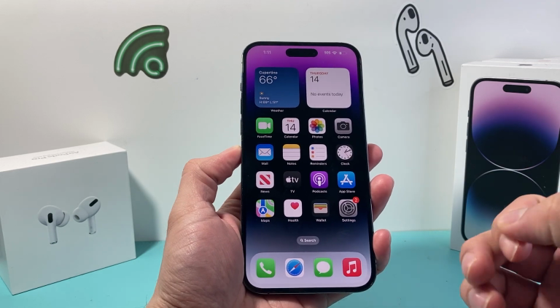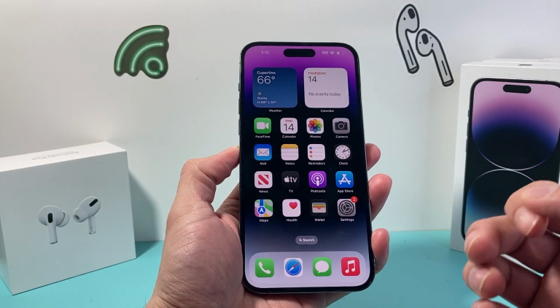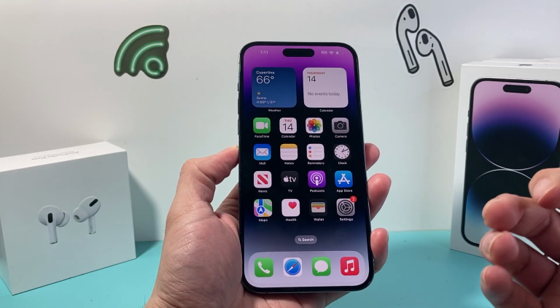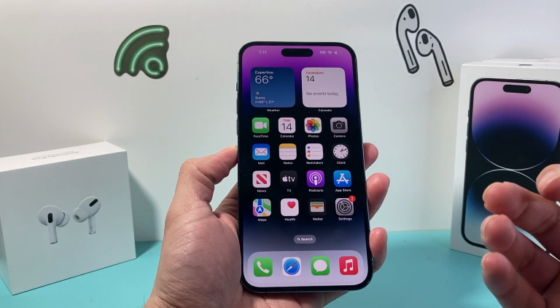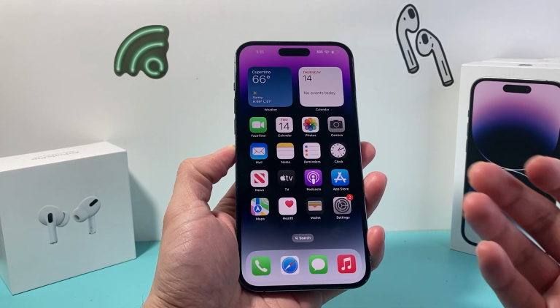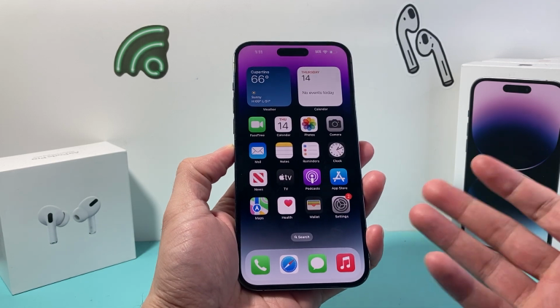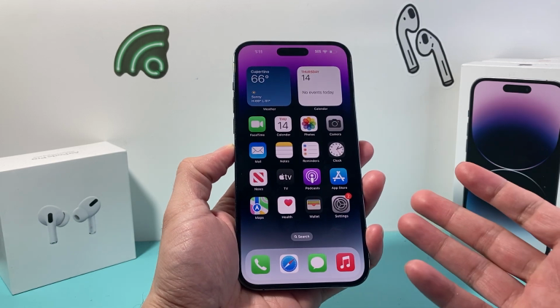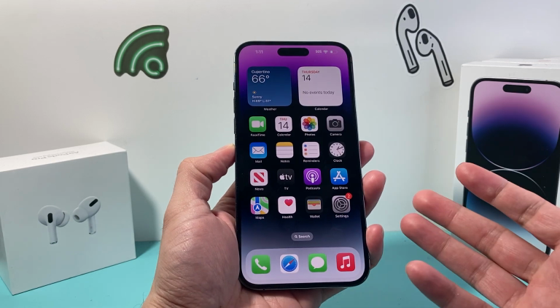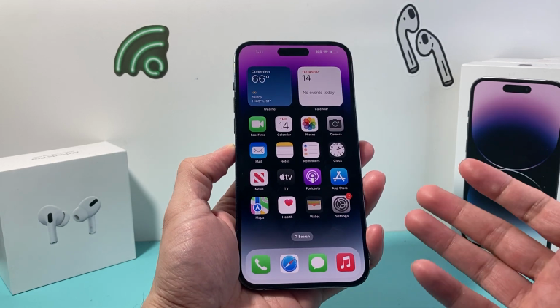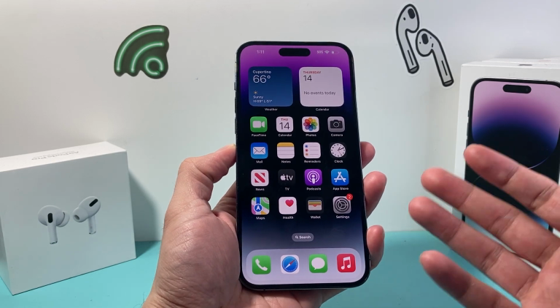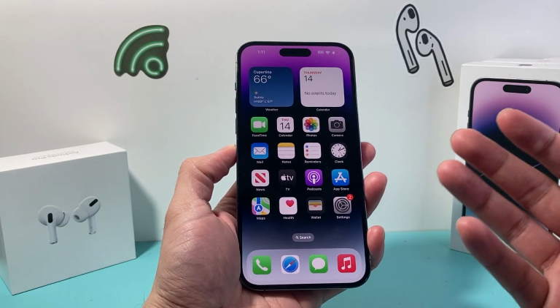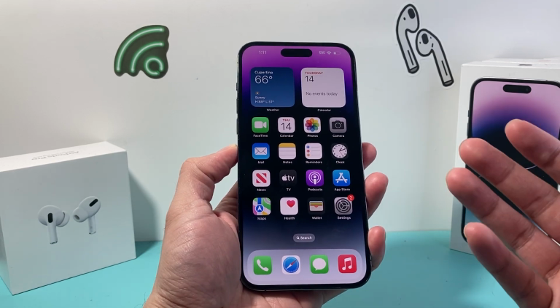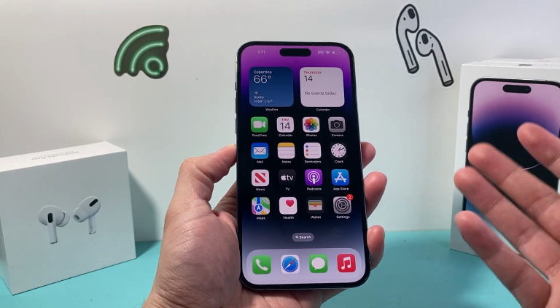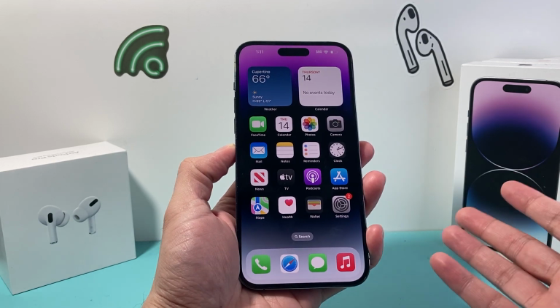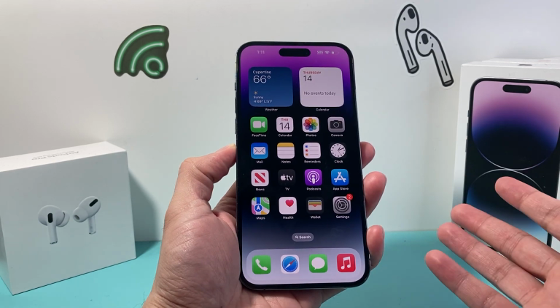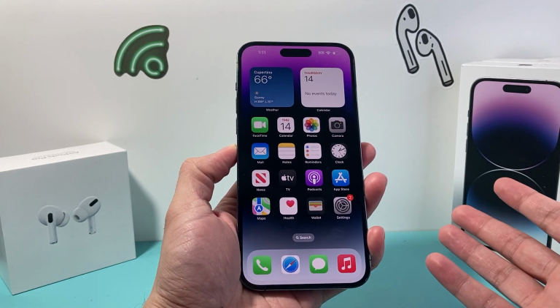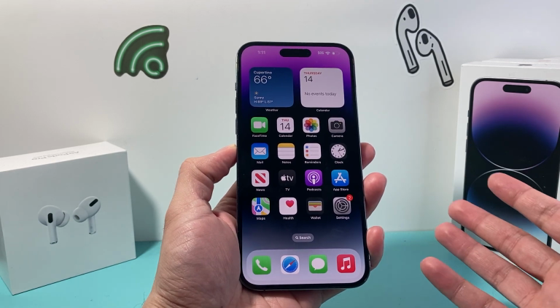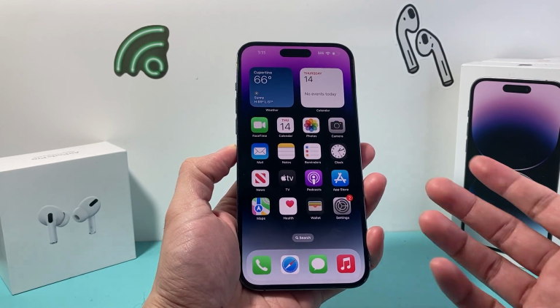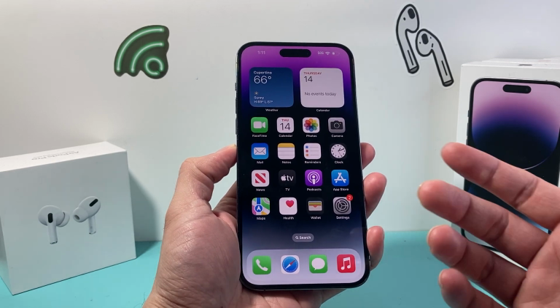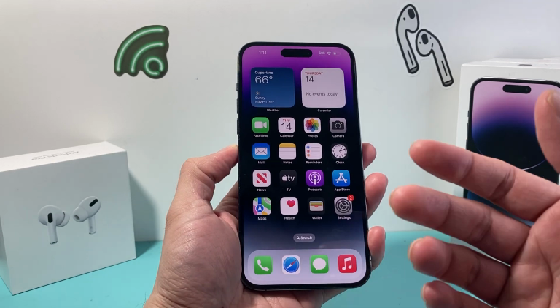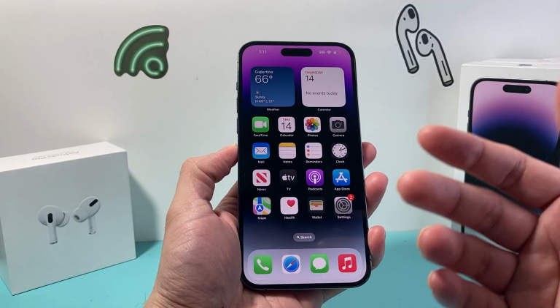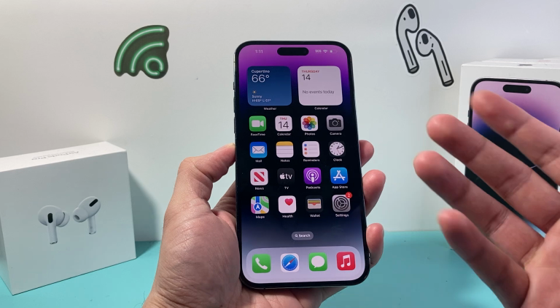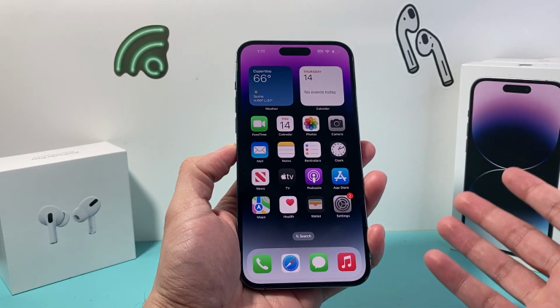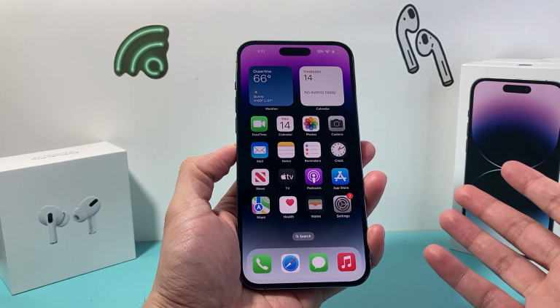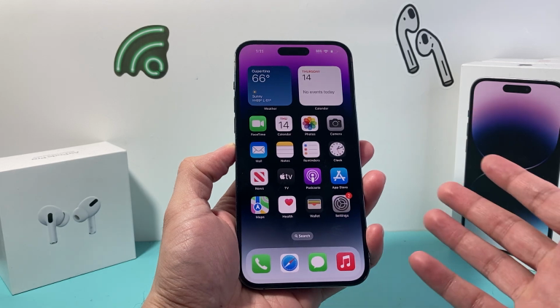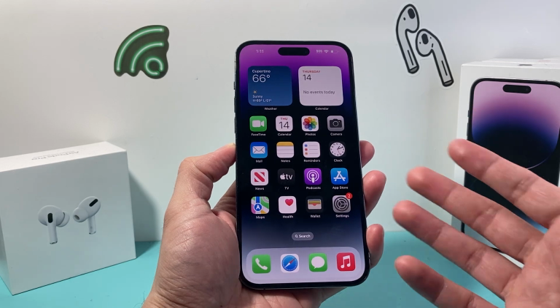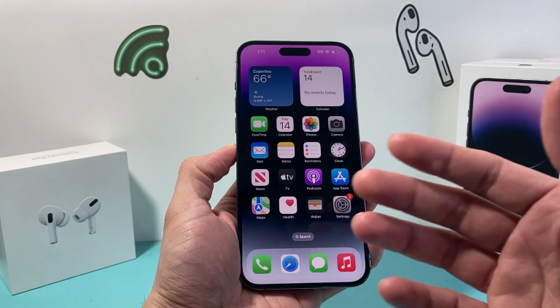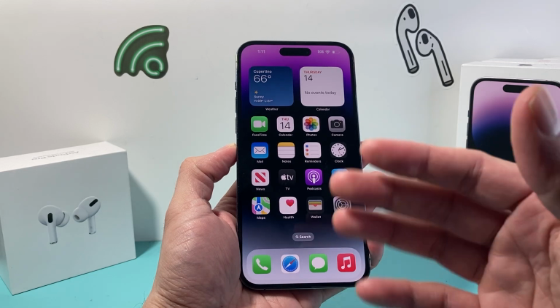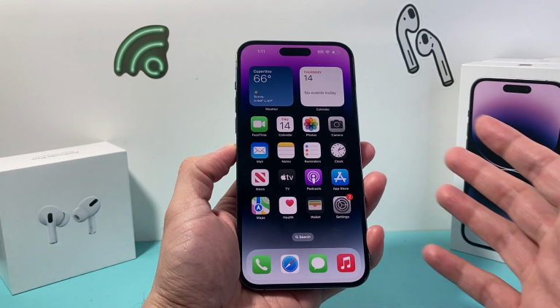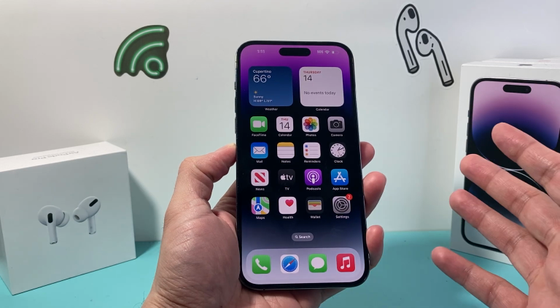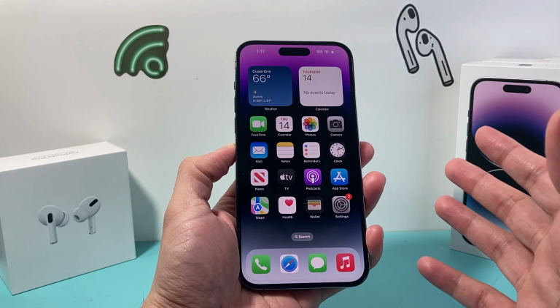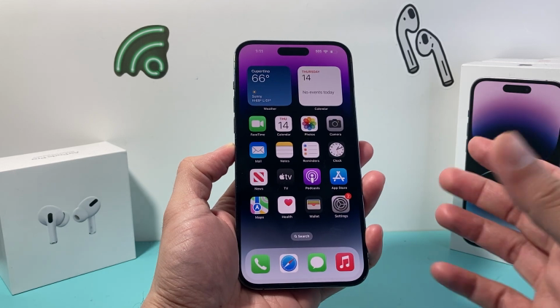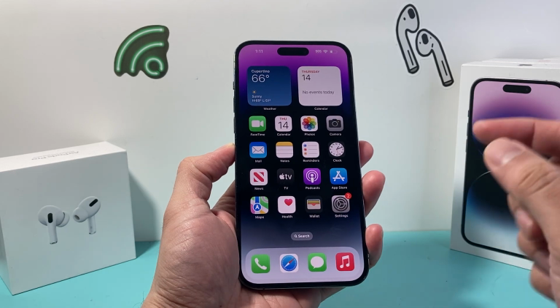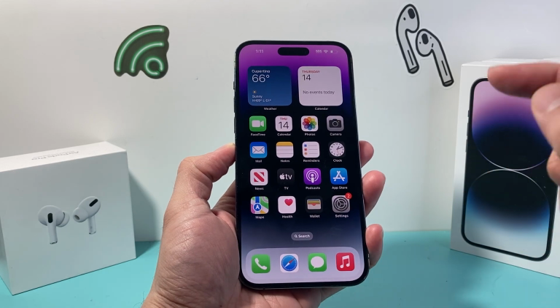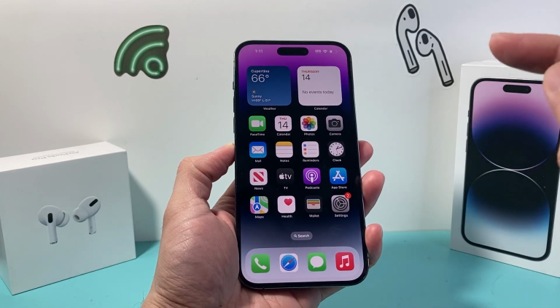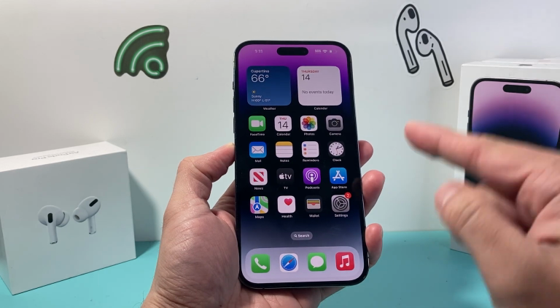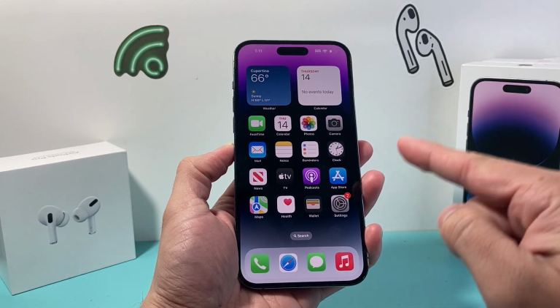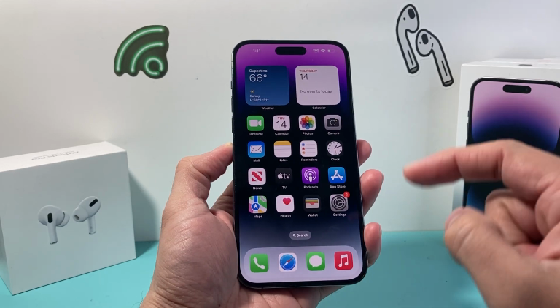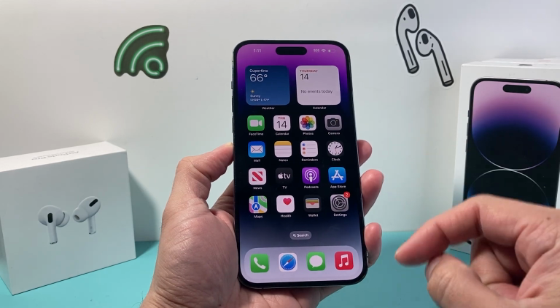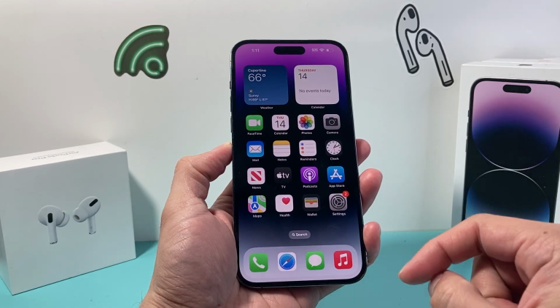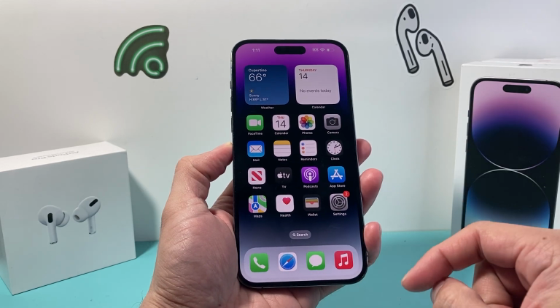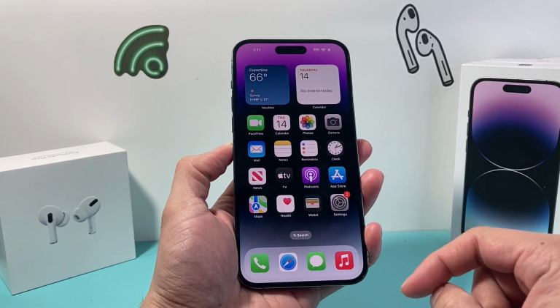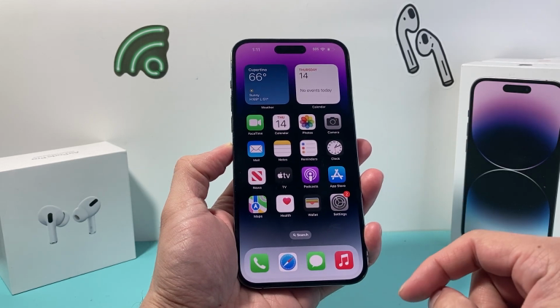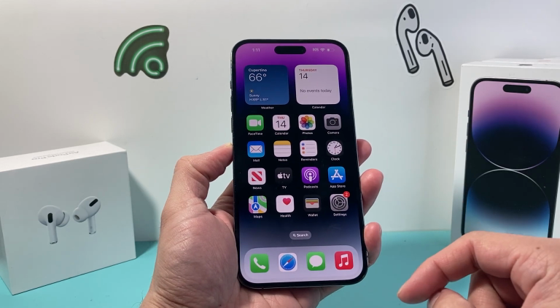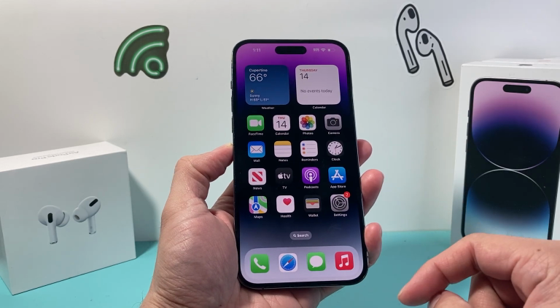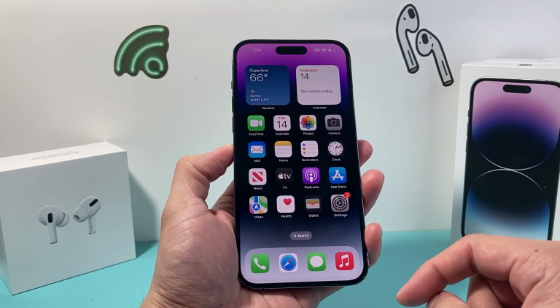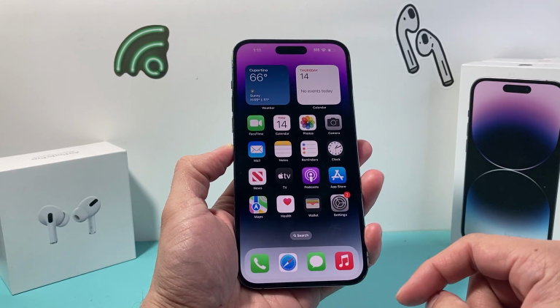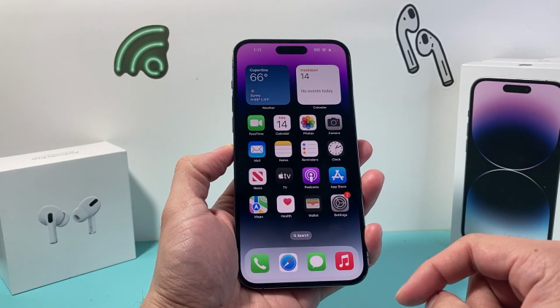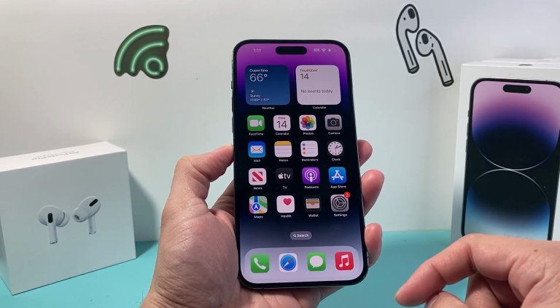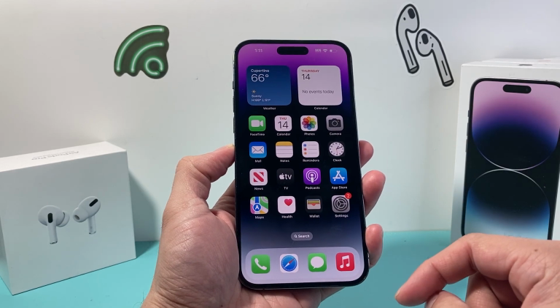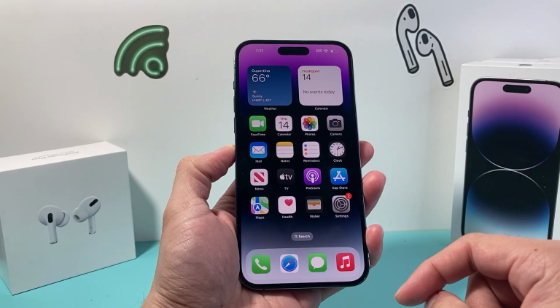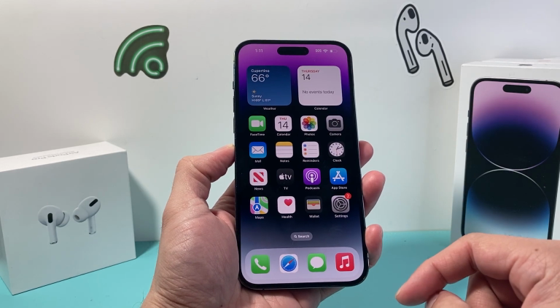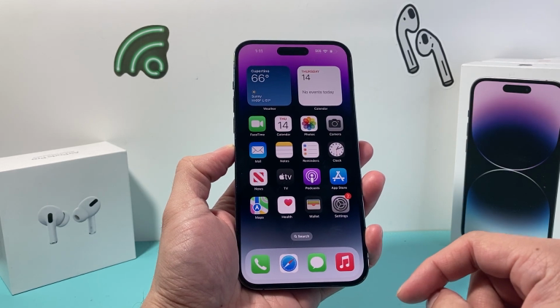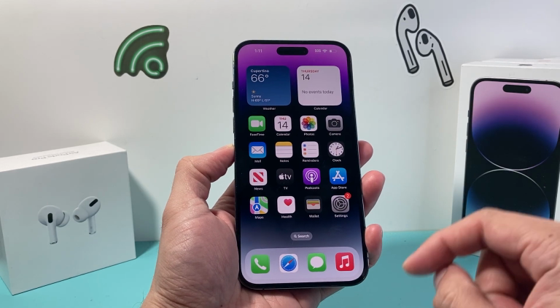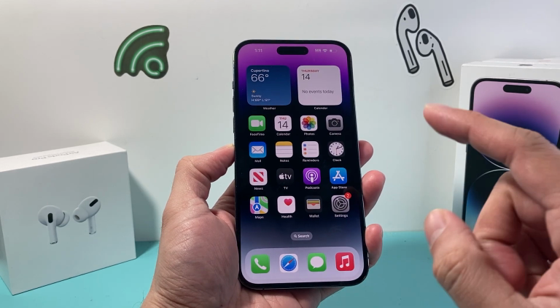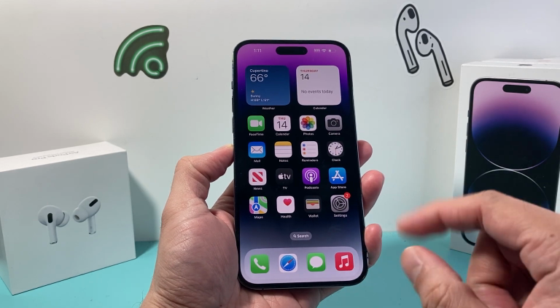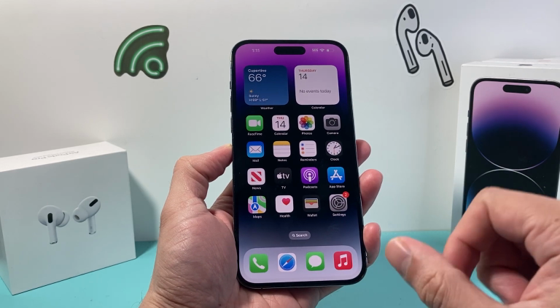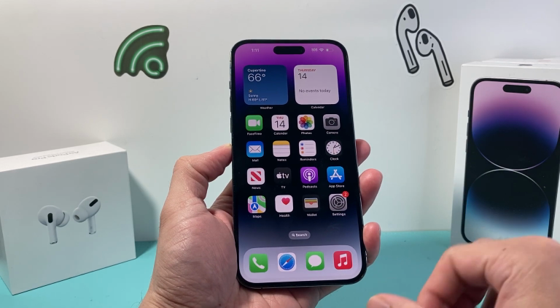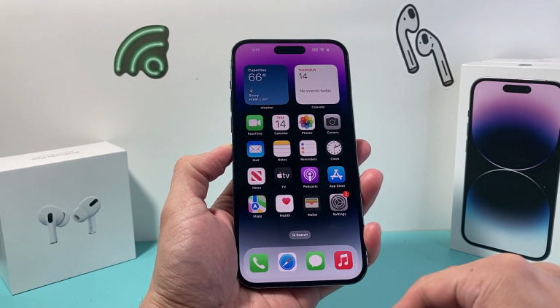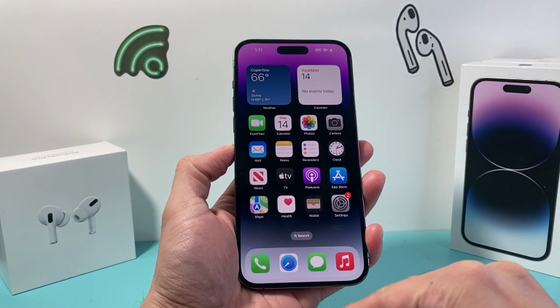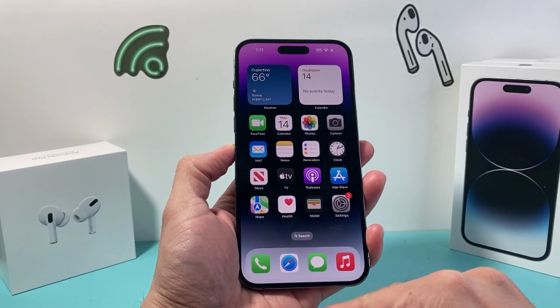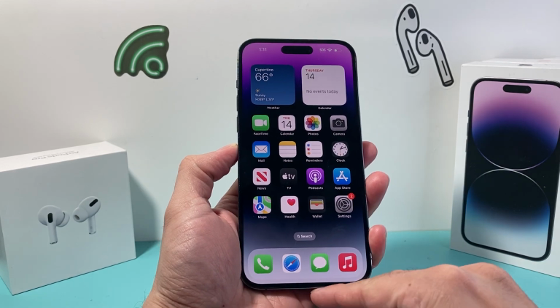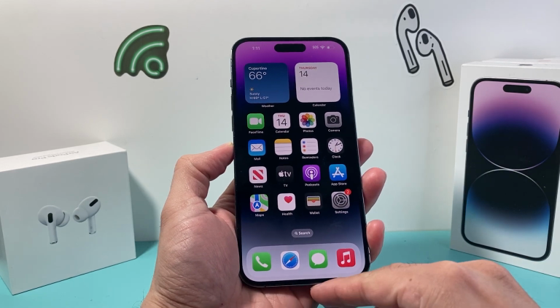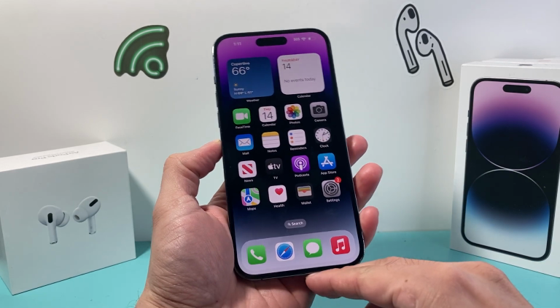Whether it's glitching, apps are crashing, freezing, whatever the case is, you want to do this force restart and this is how you do it.